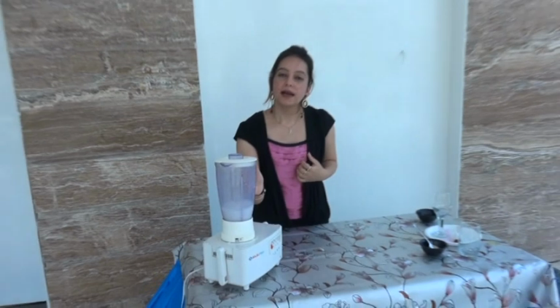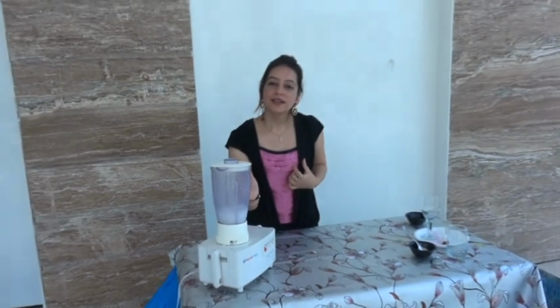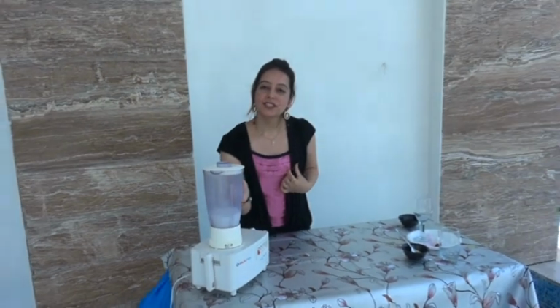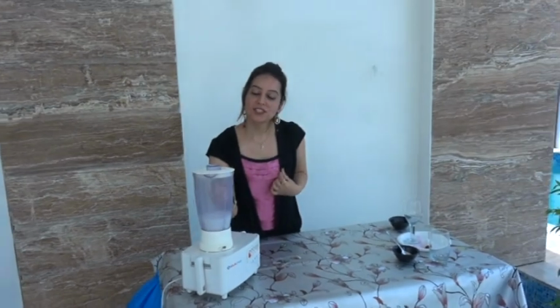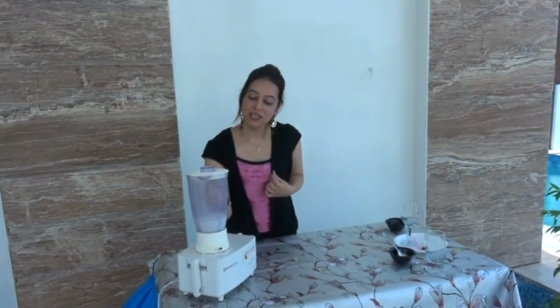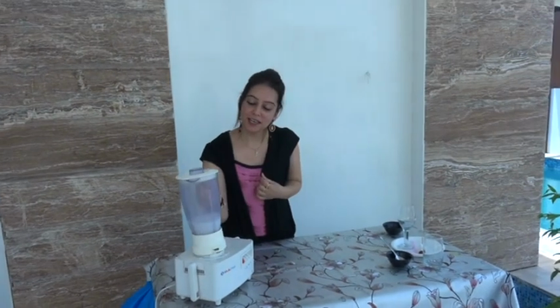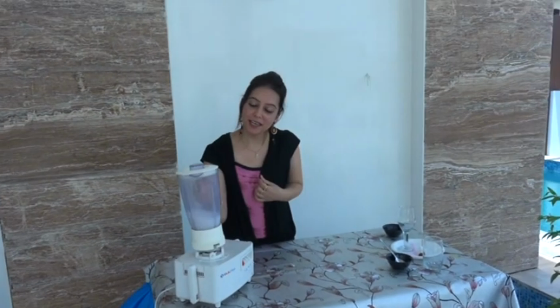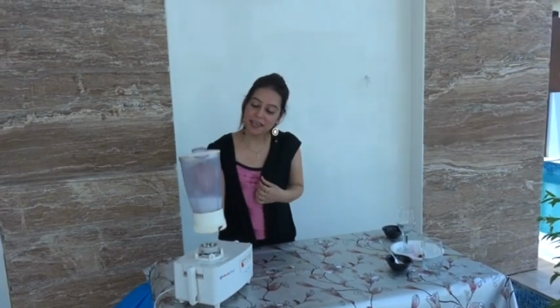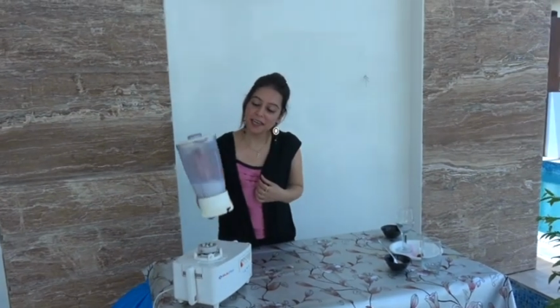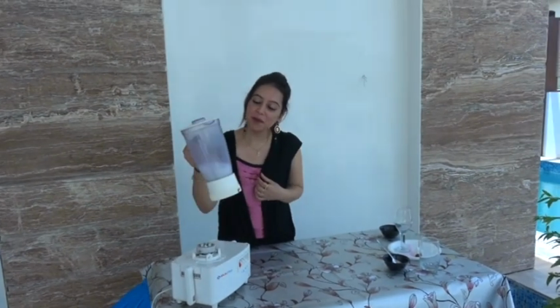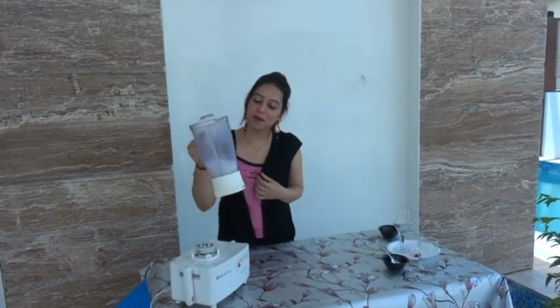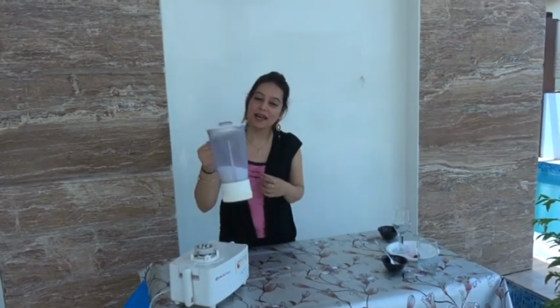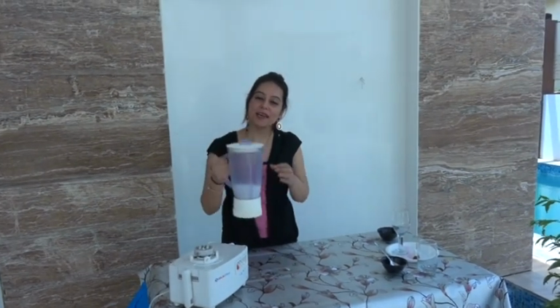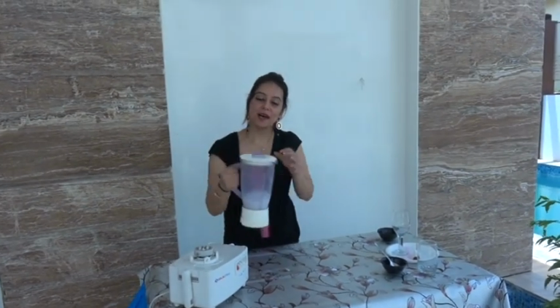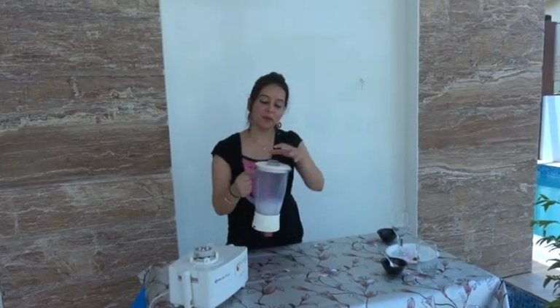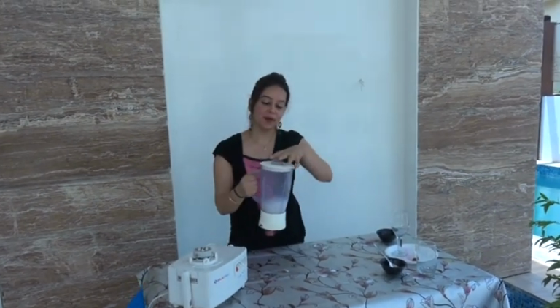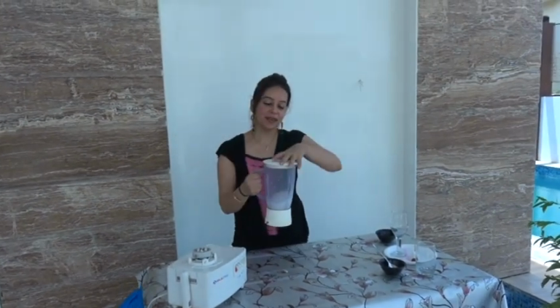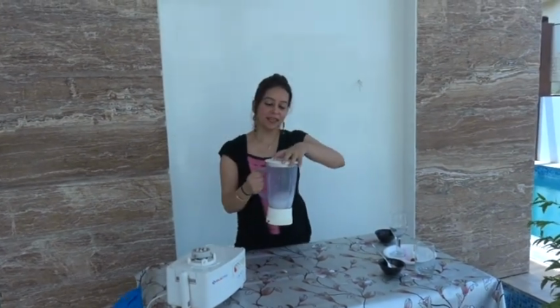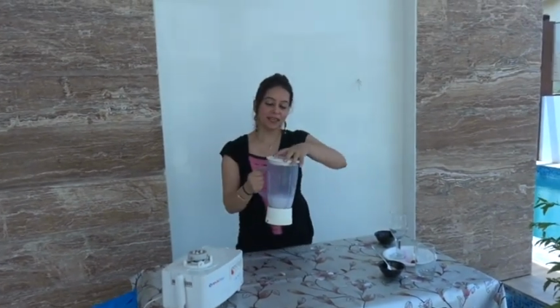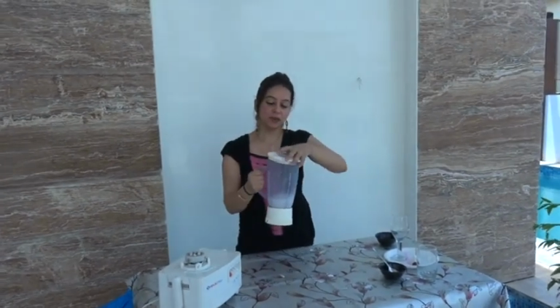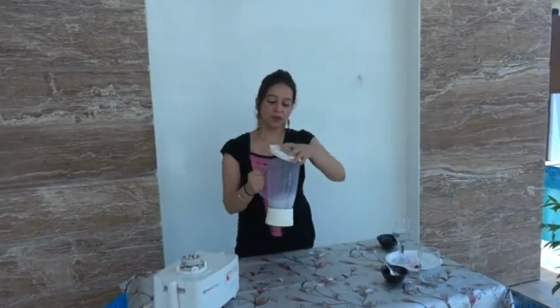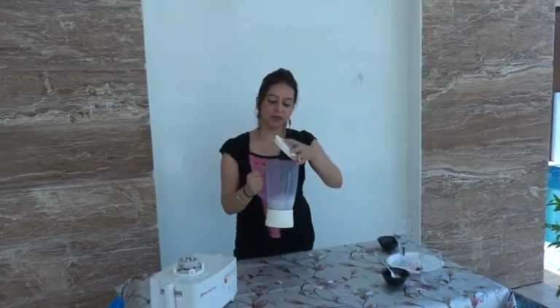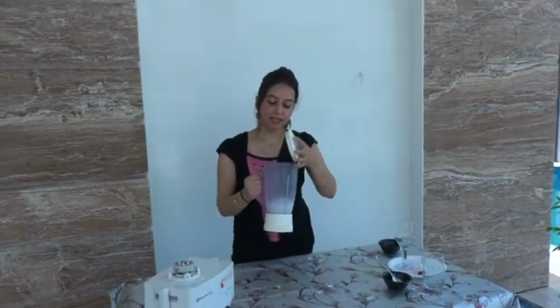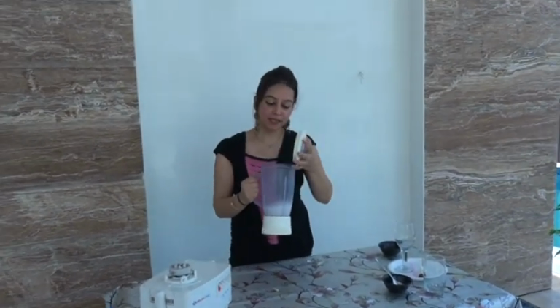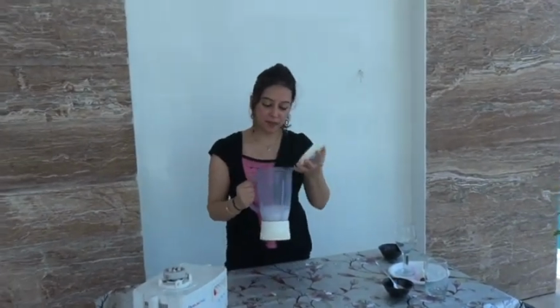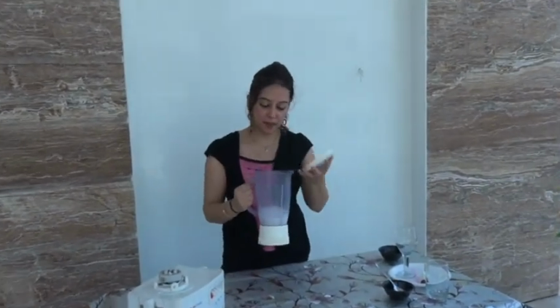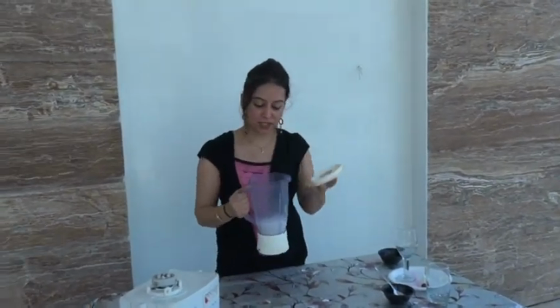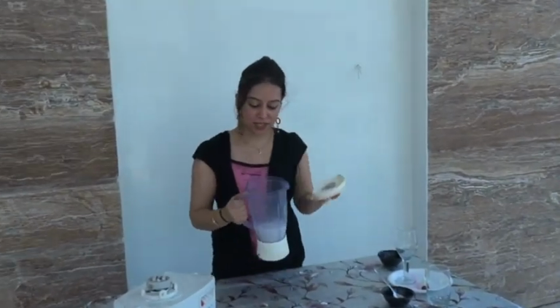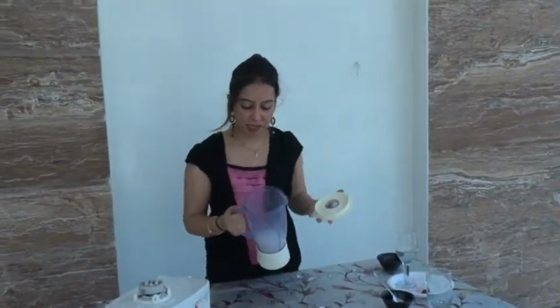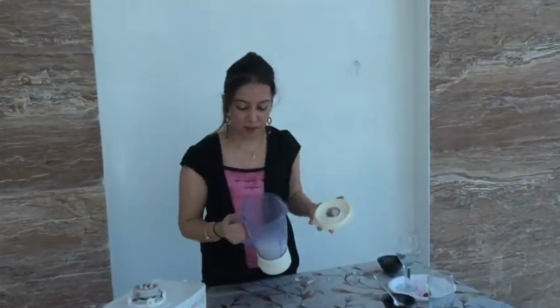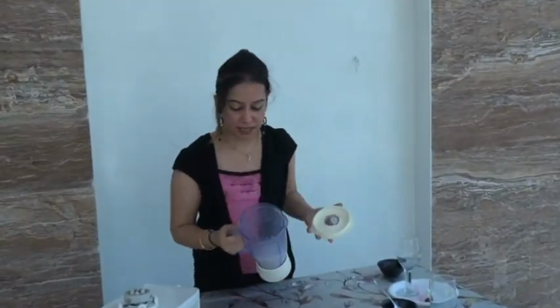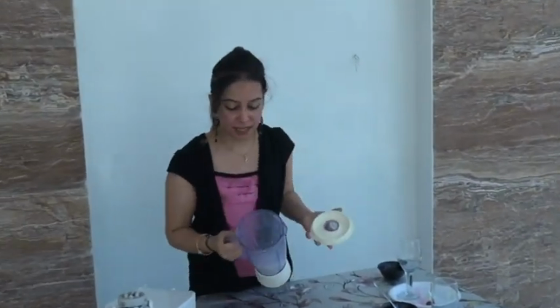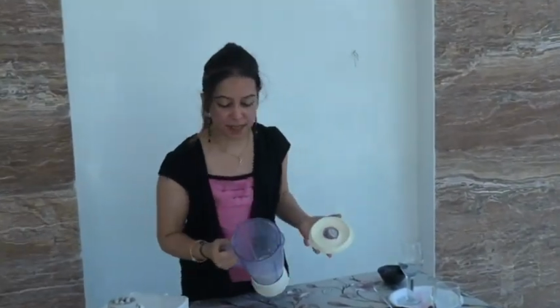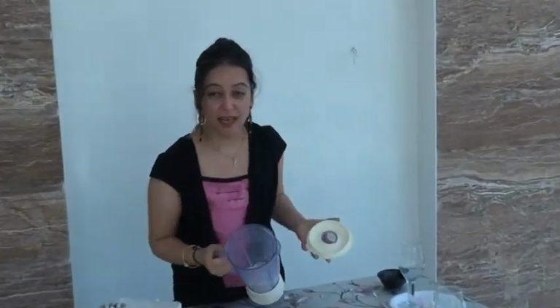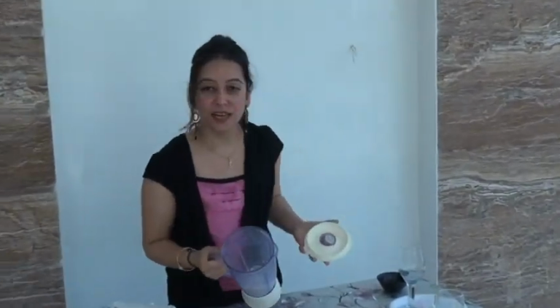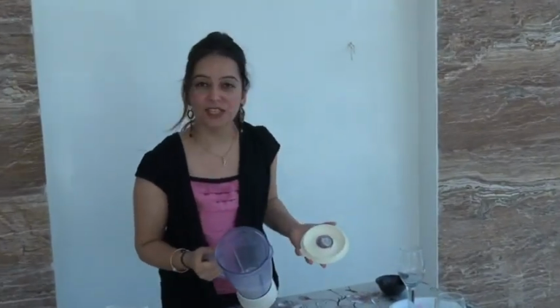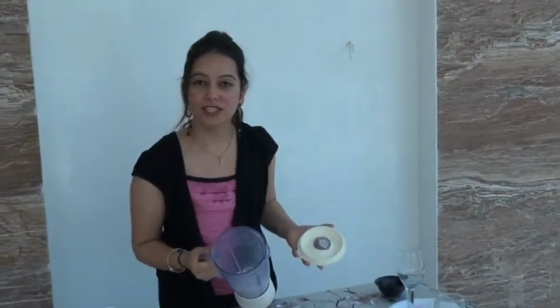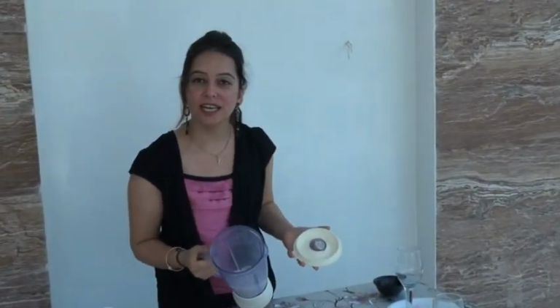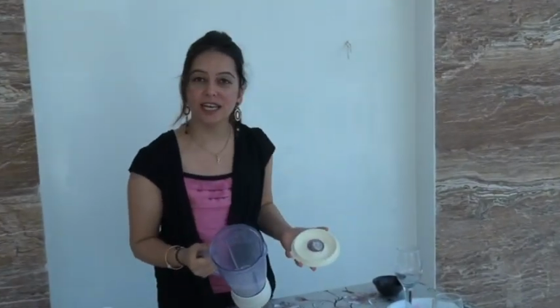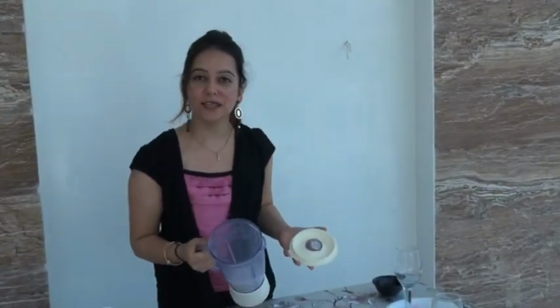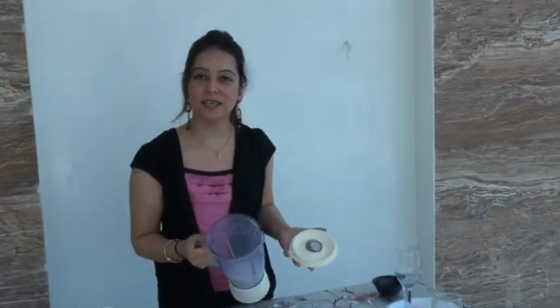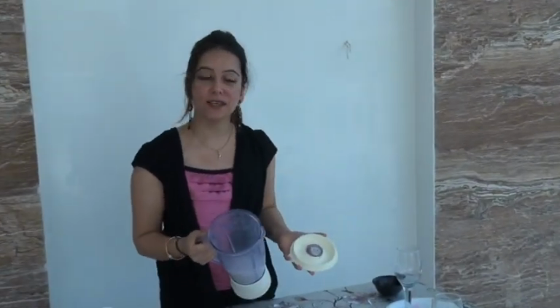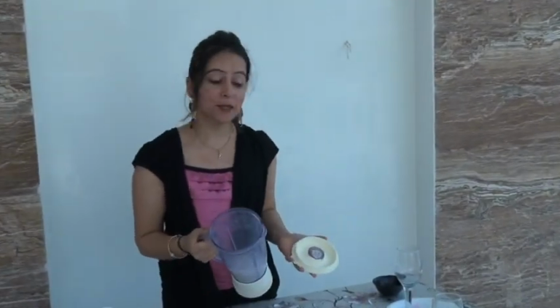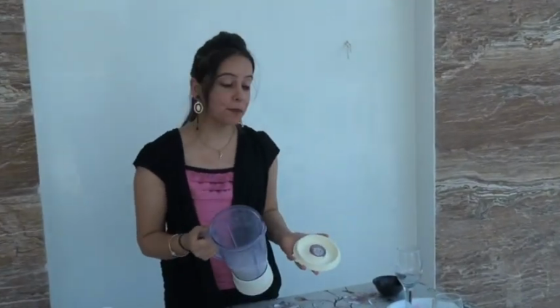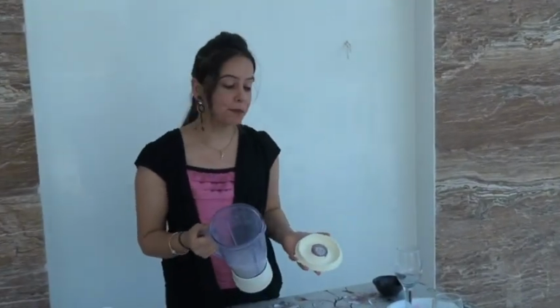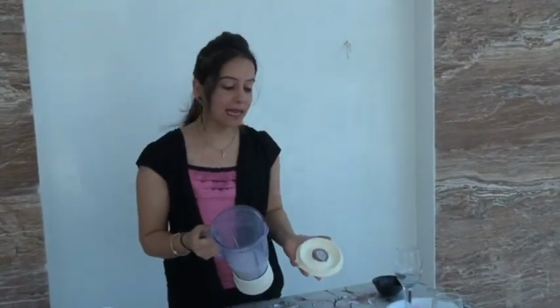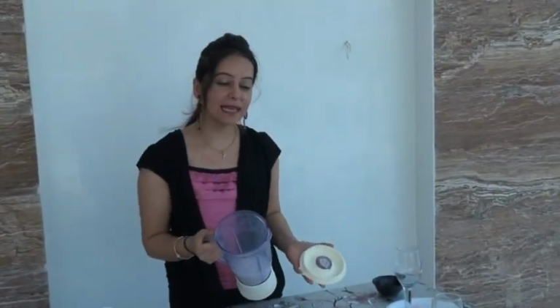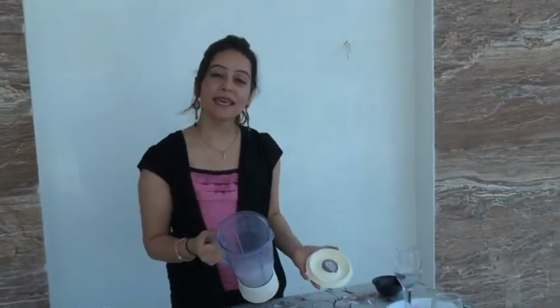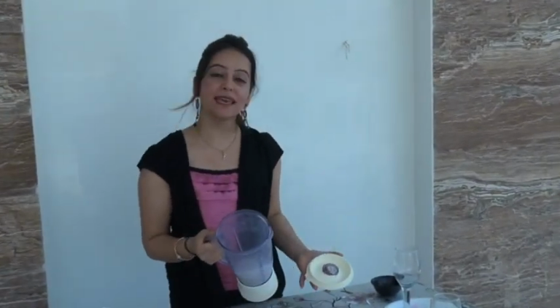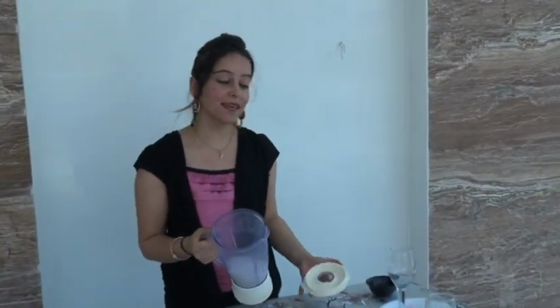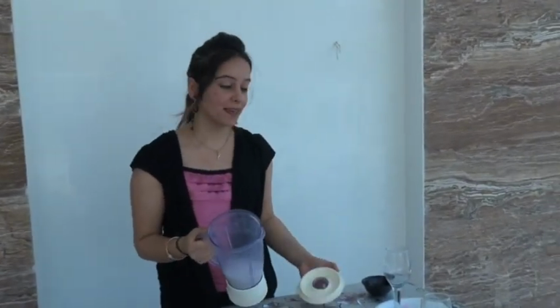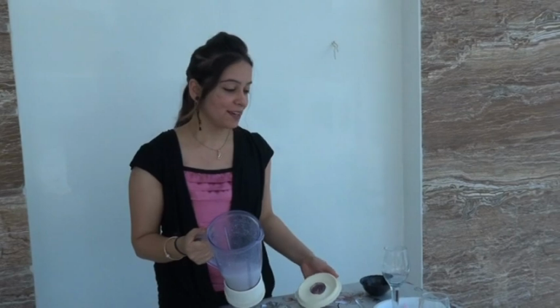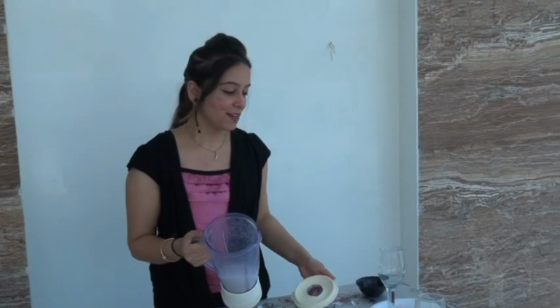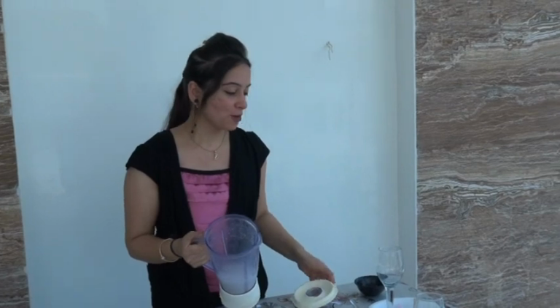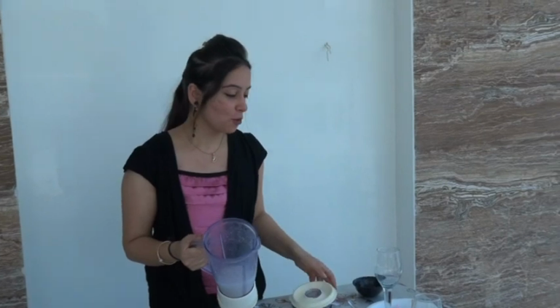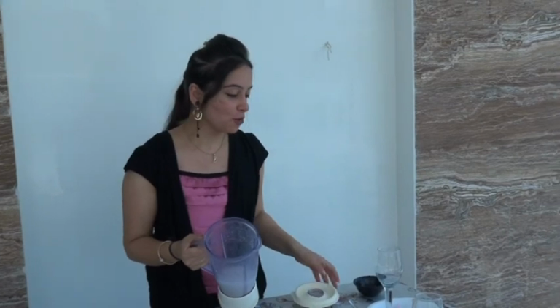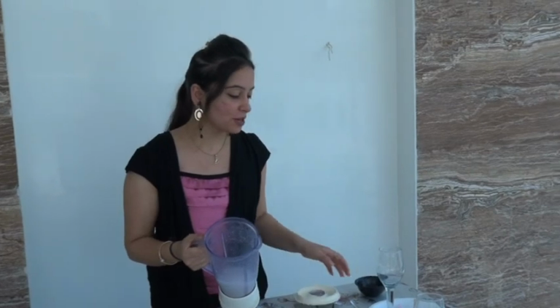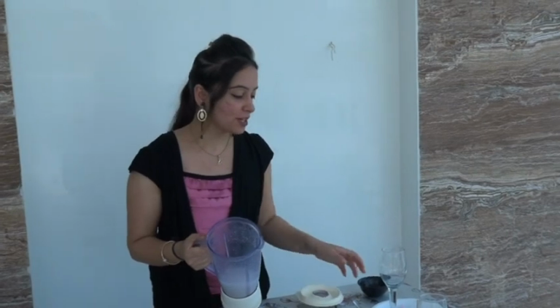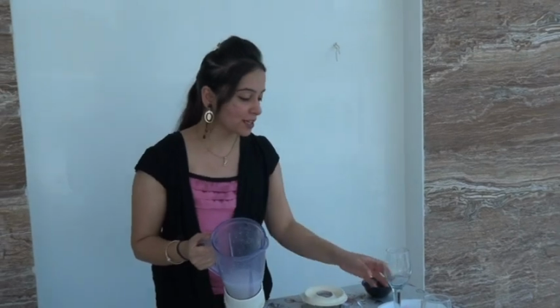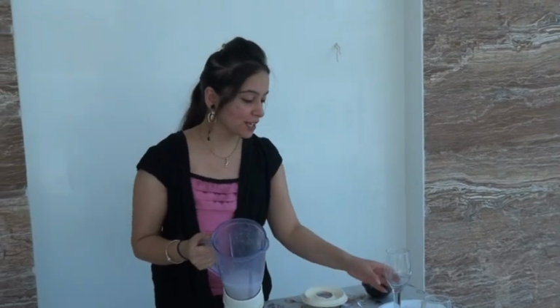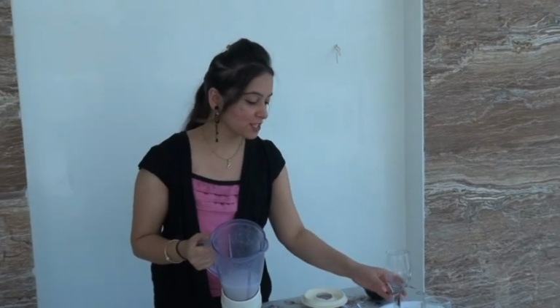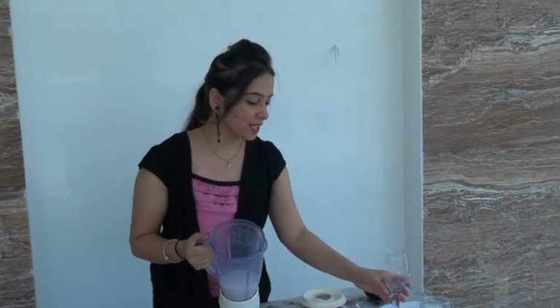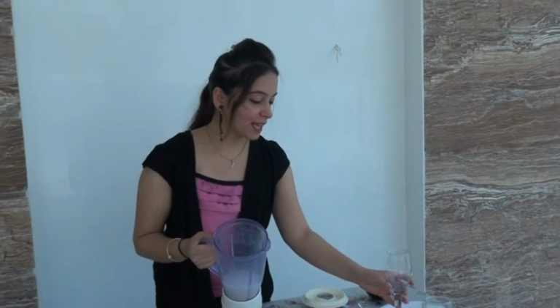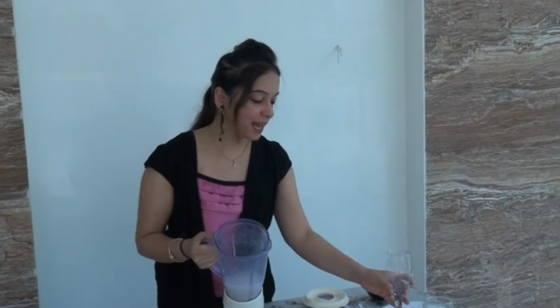After churning for two to three minutes, it looks so good — a bit milky. The coconut crush is ready!